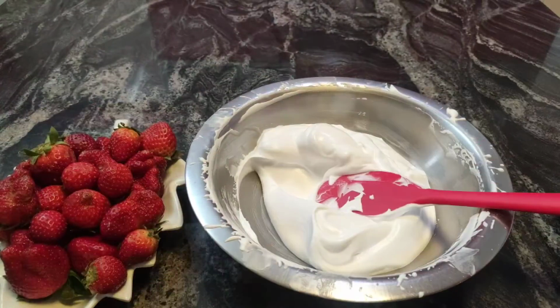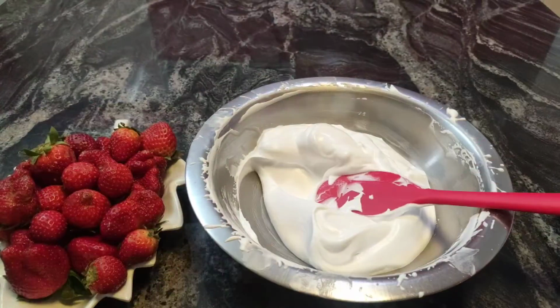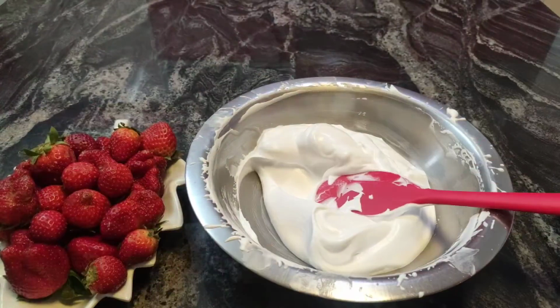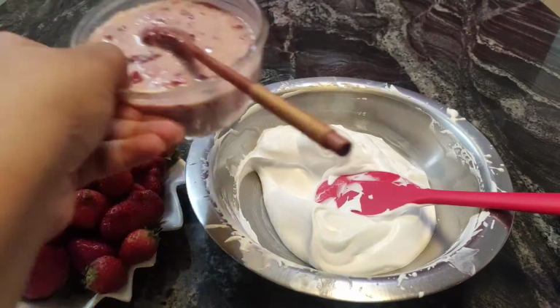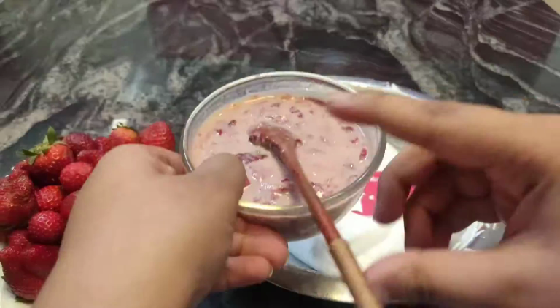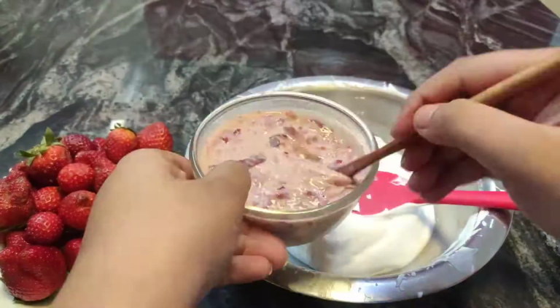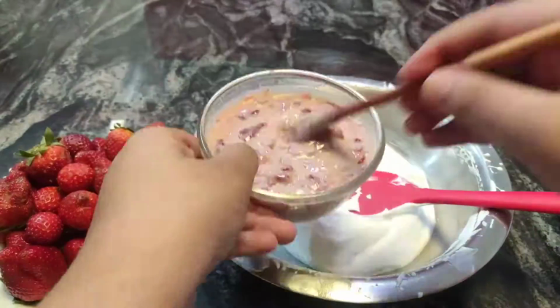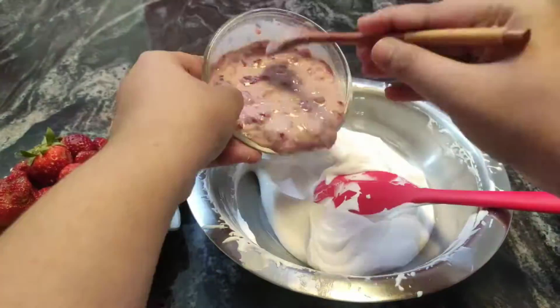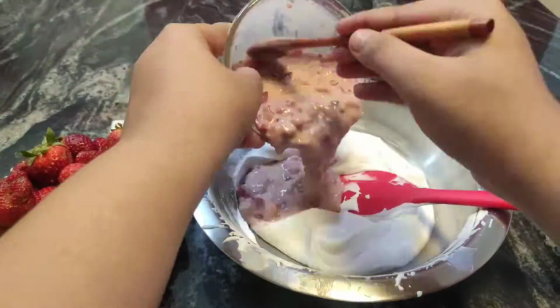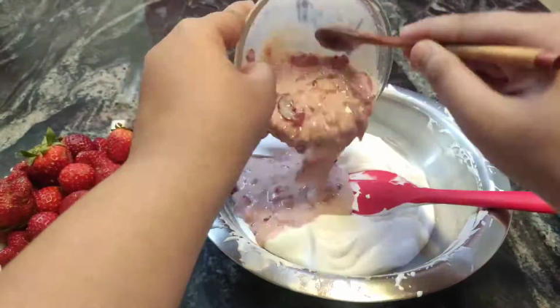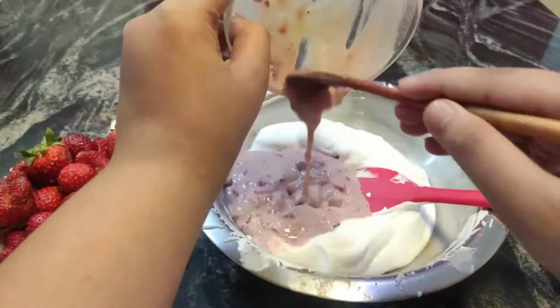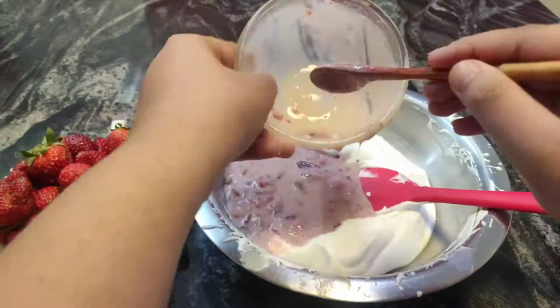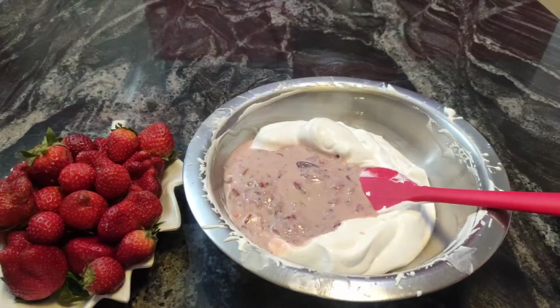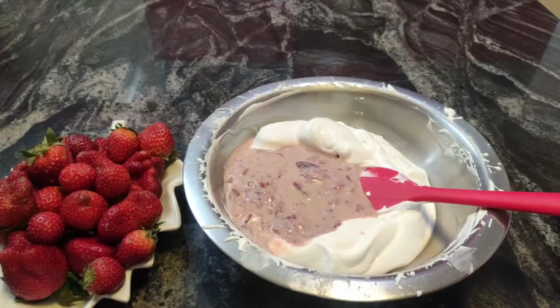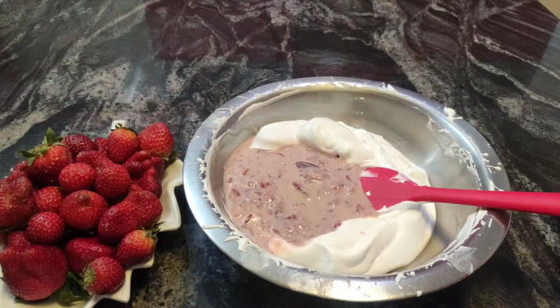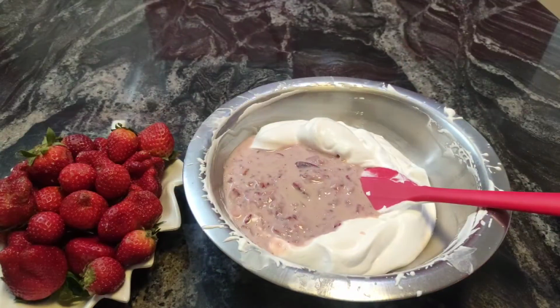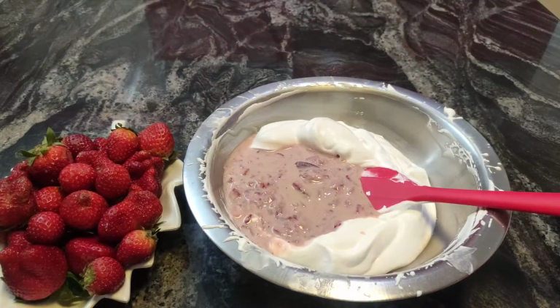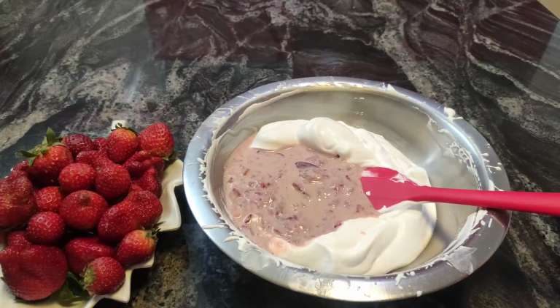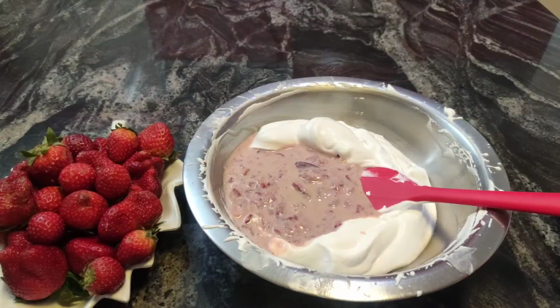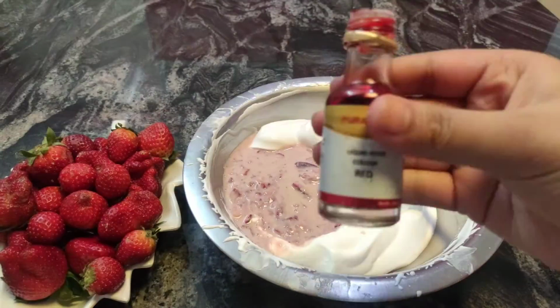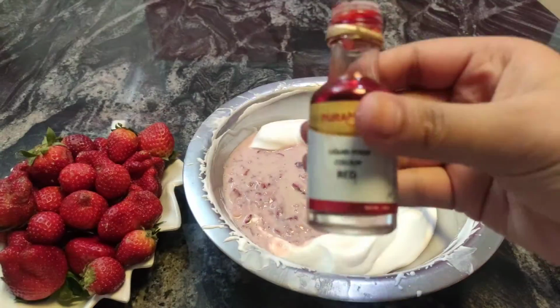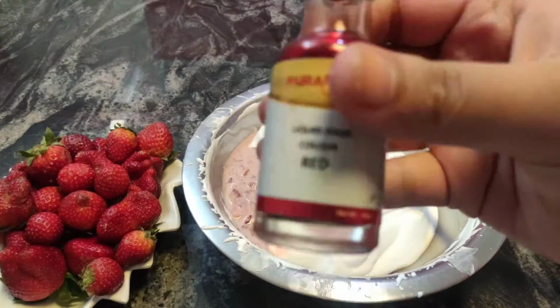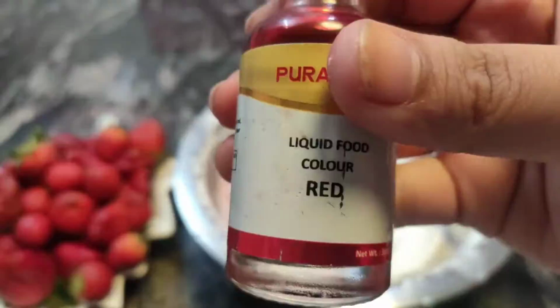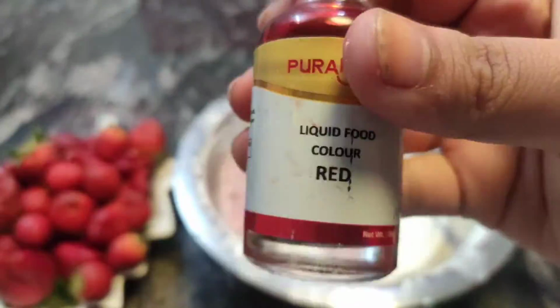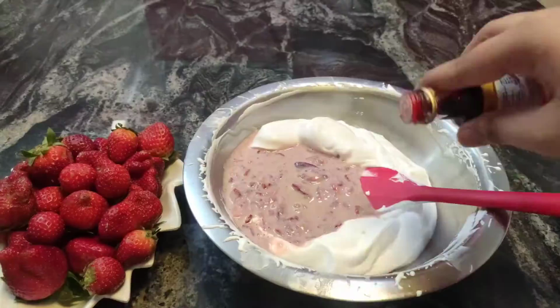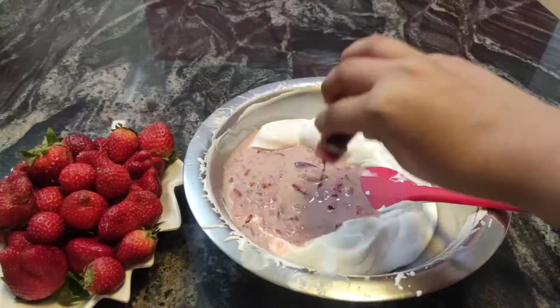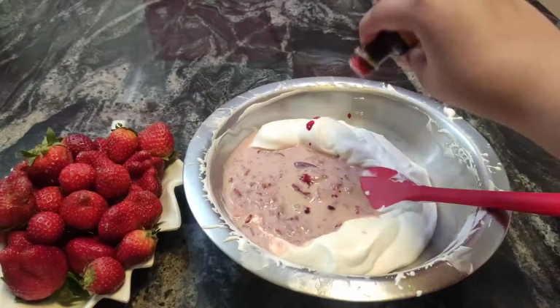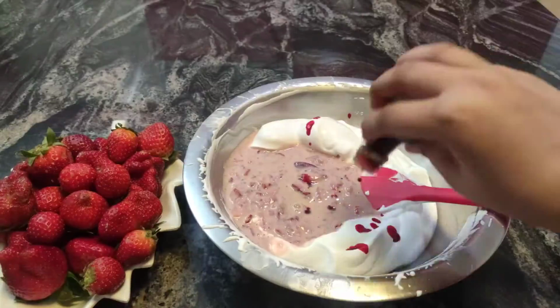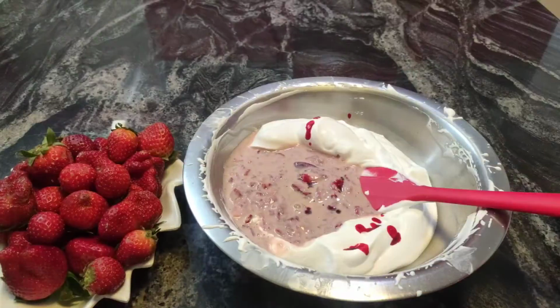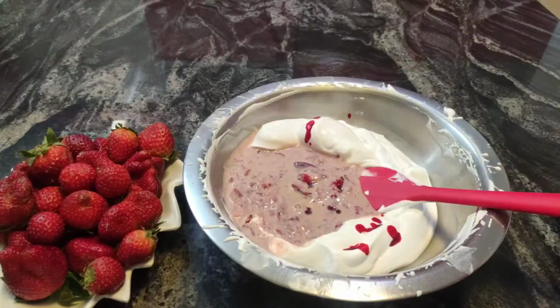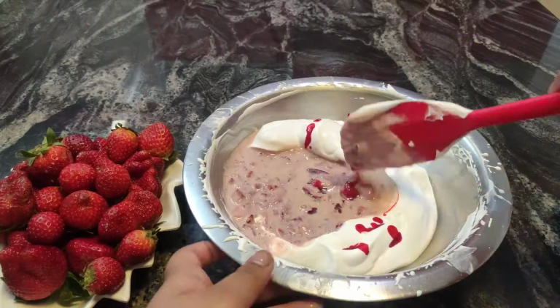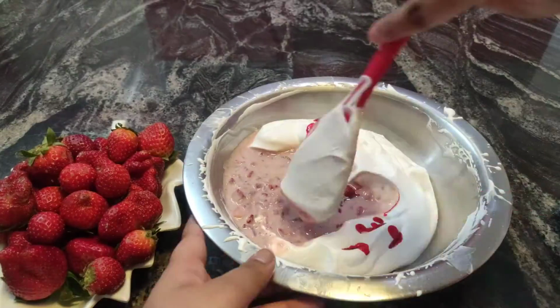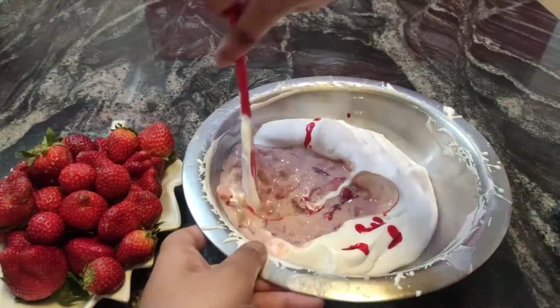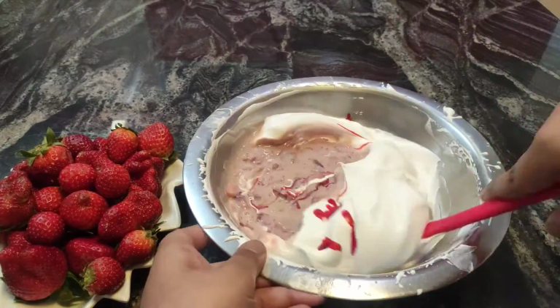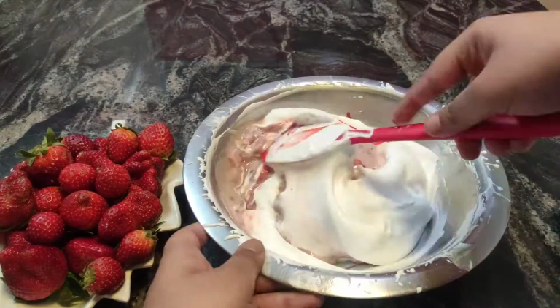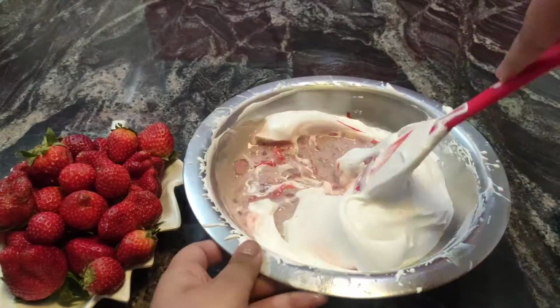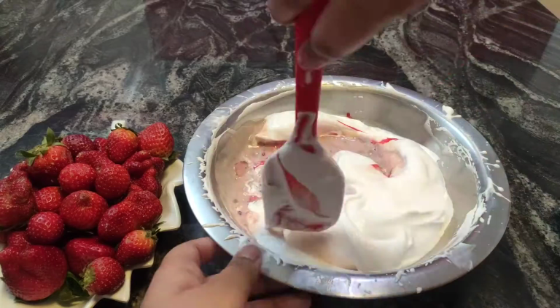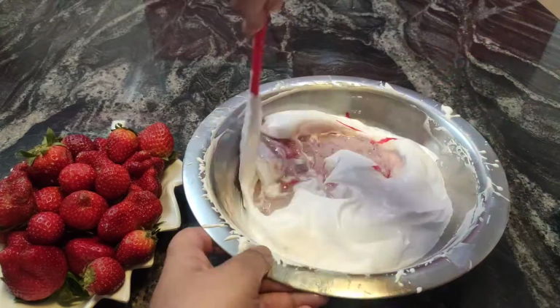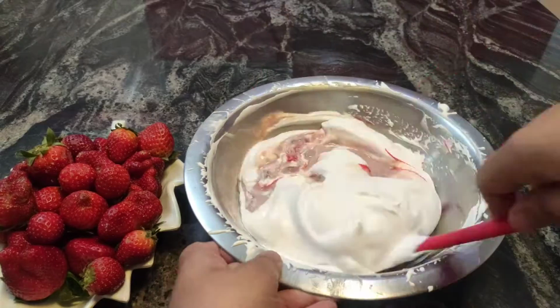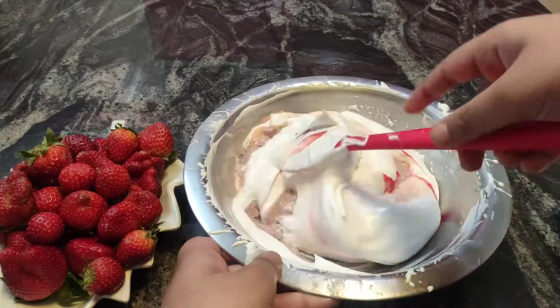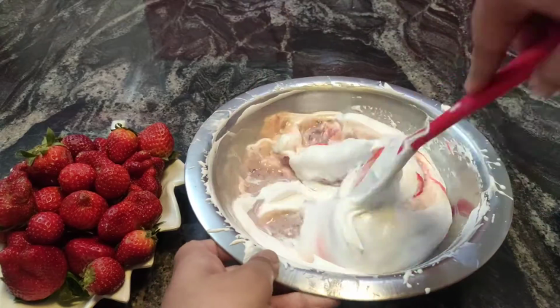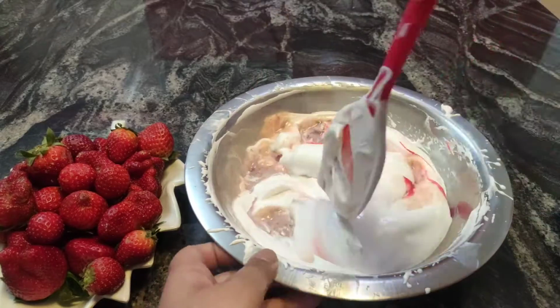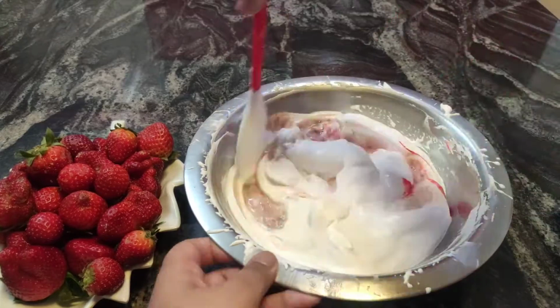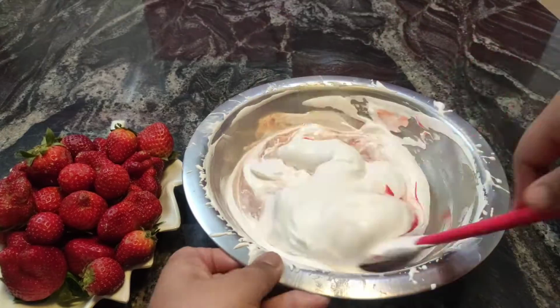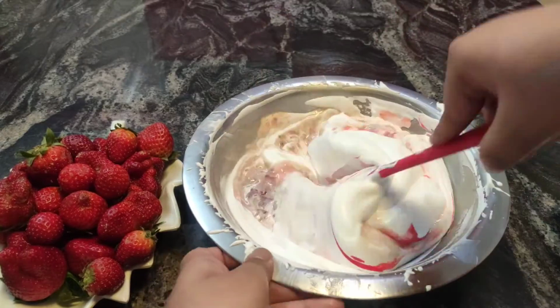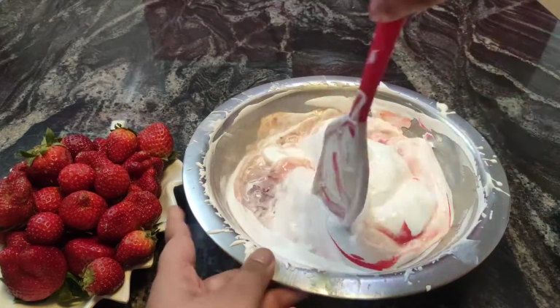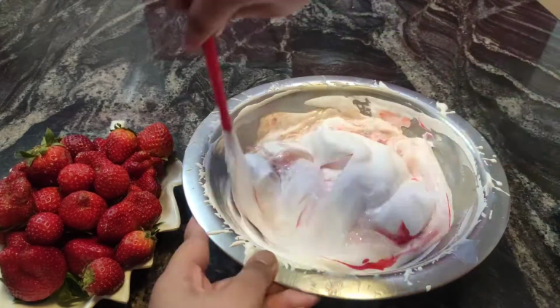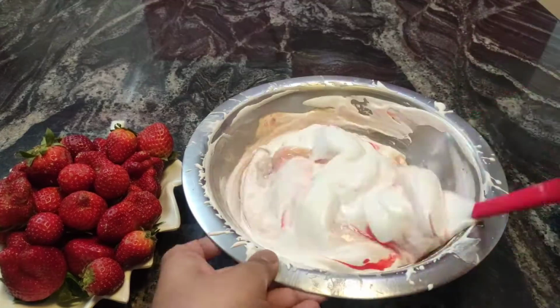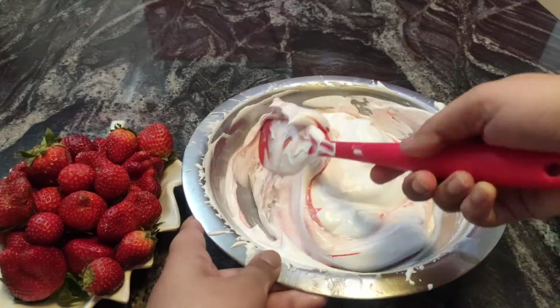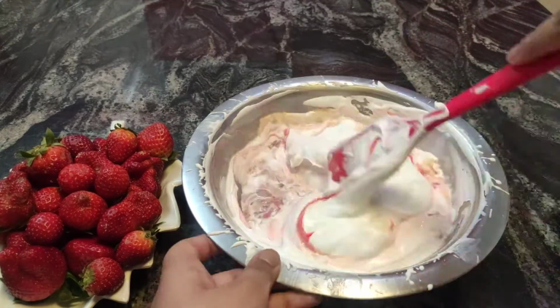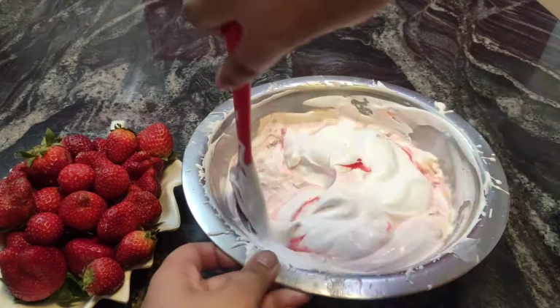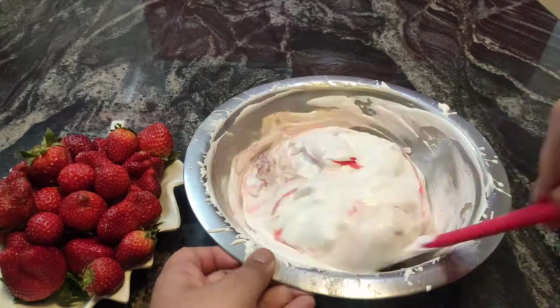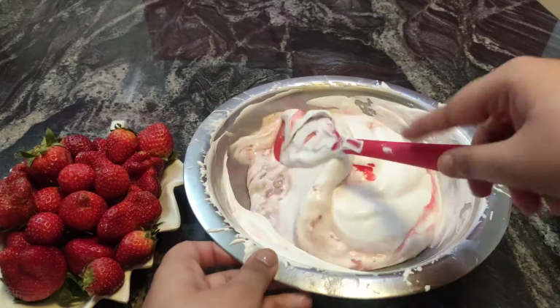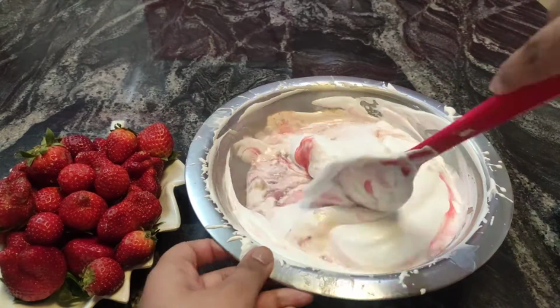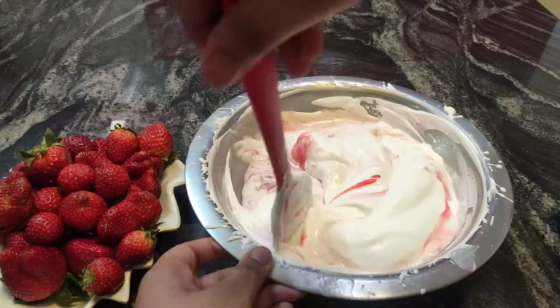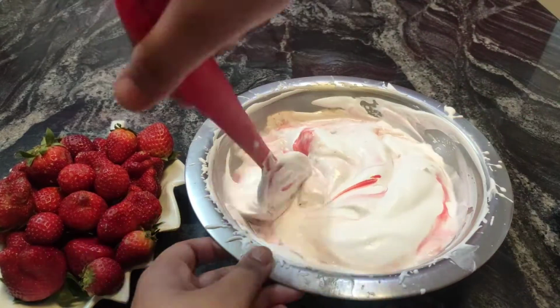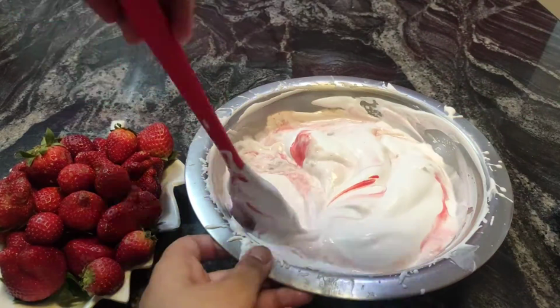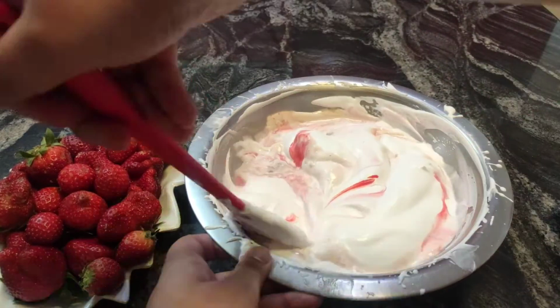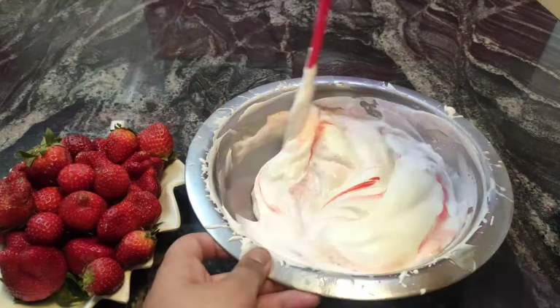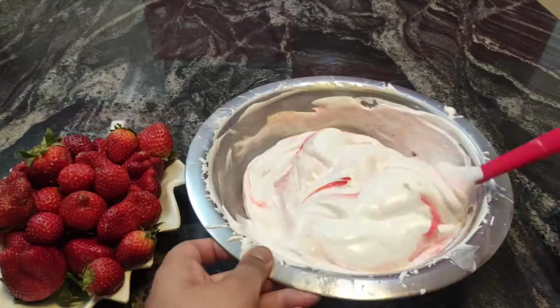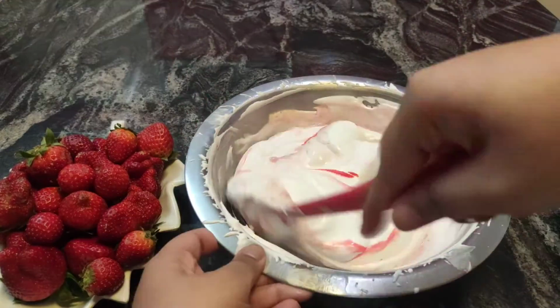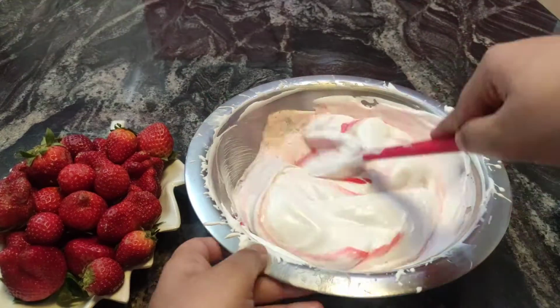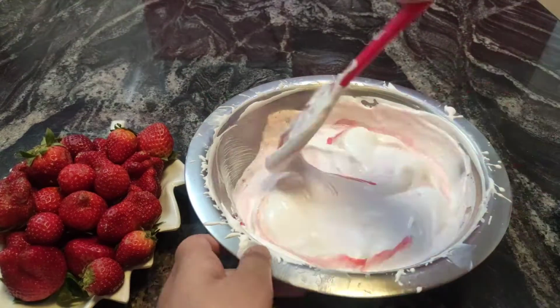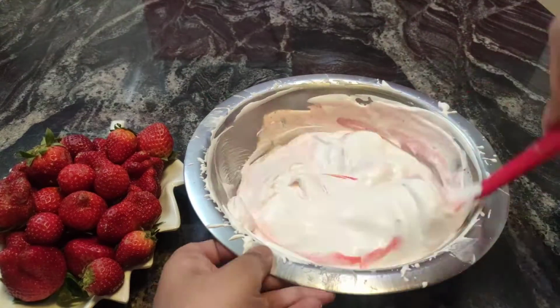Now you're going to fold in the strawberry mixture and a few drops of red food coloring, just to give it a nice color.